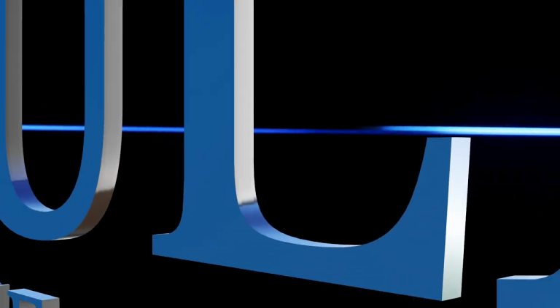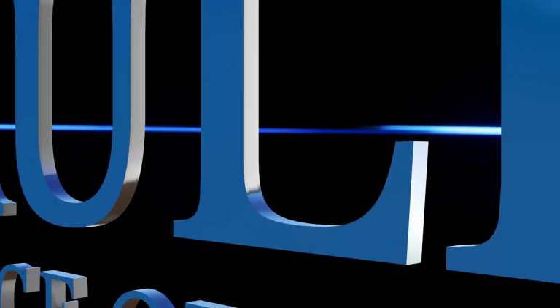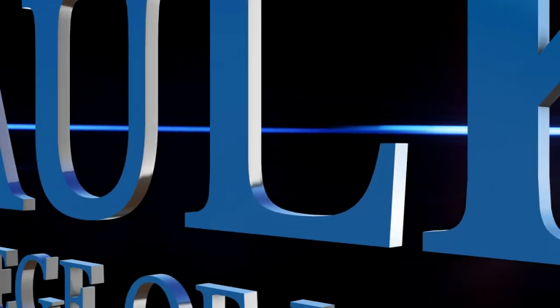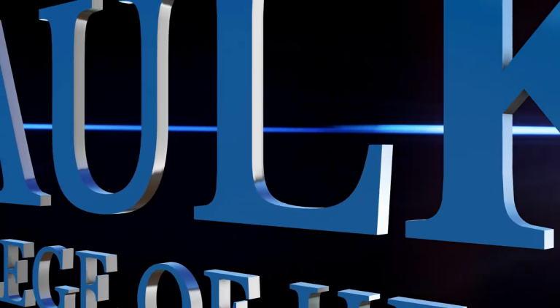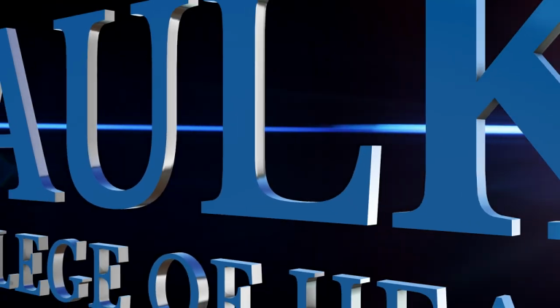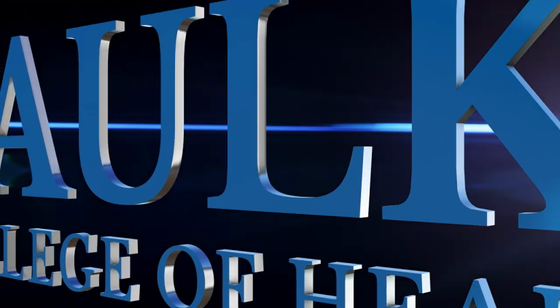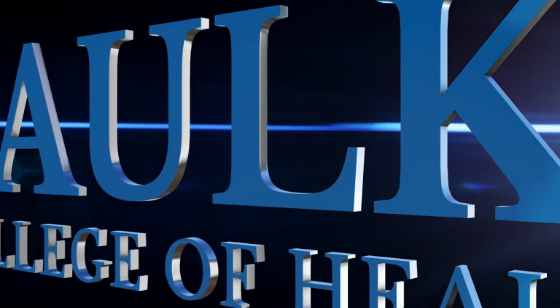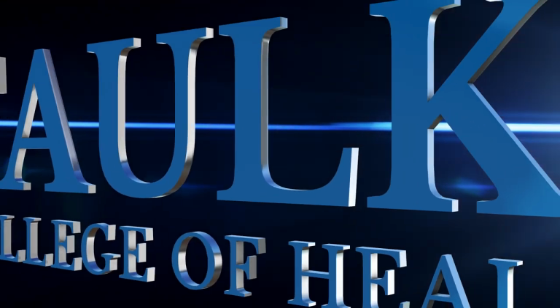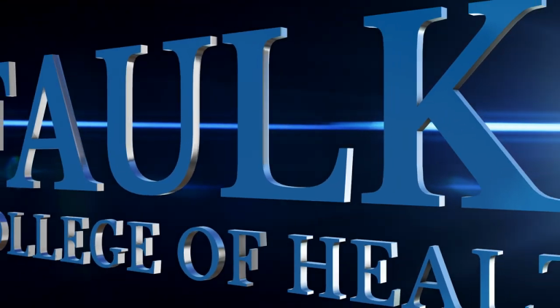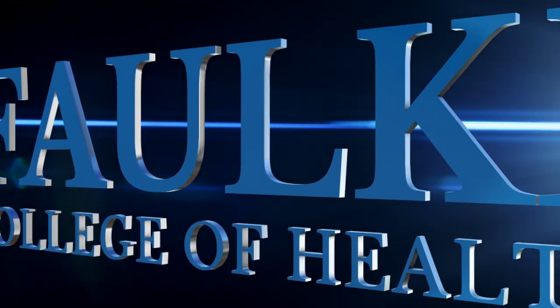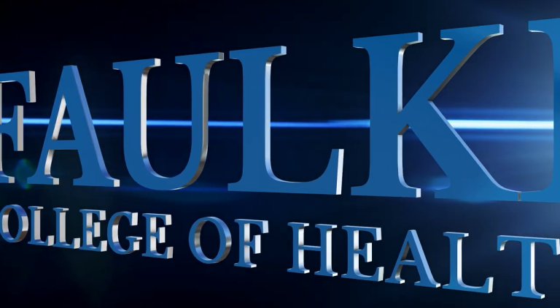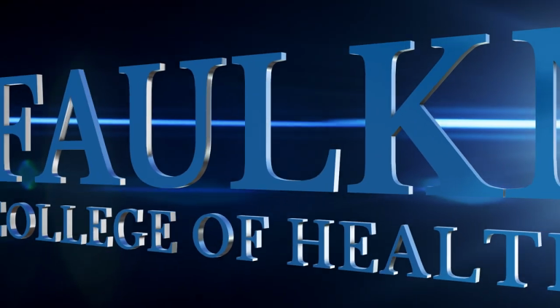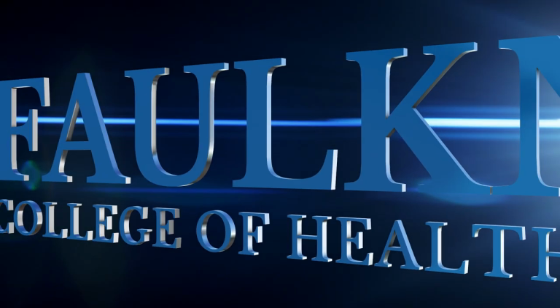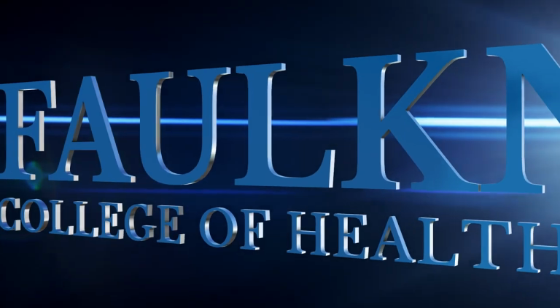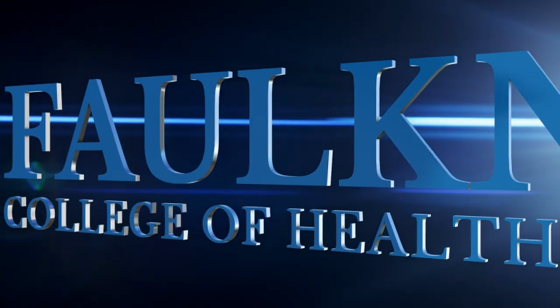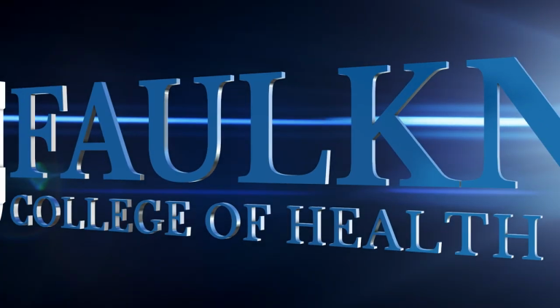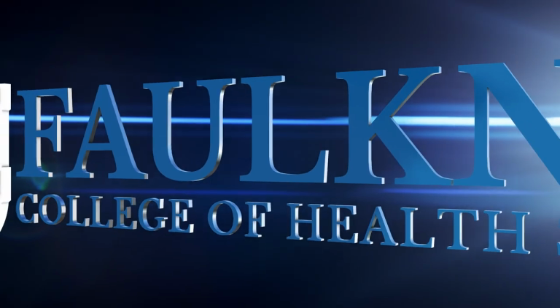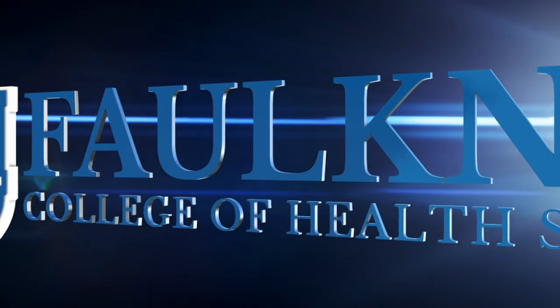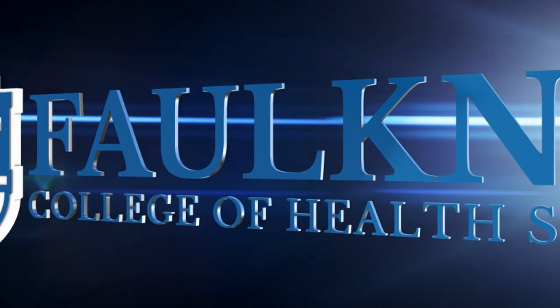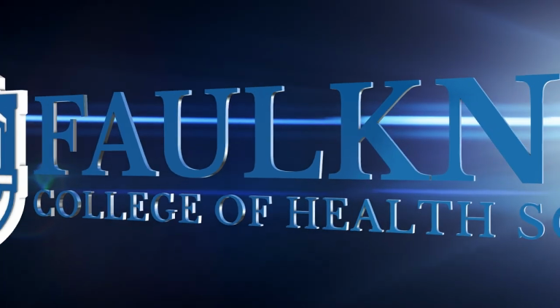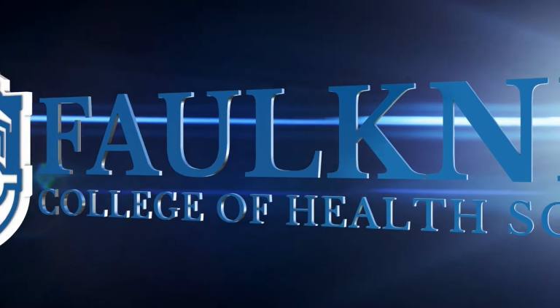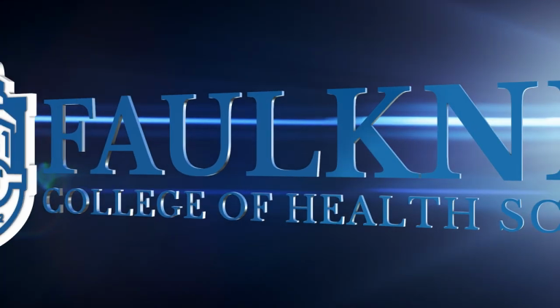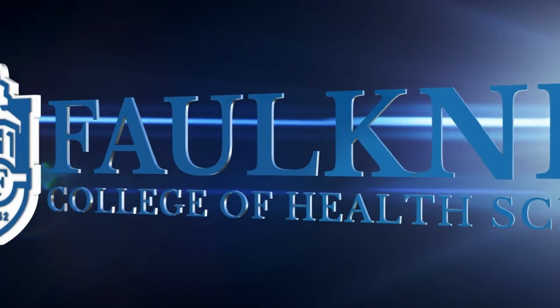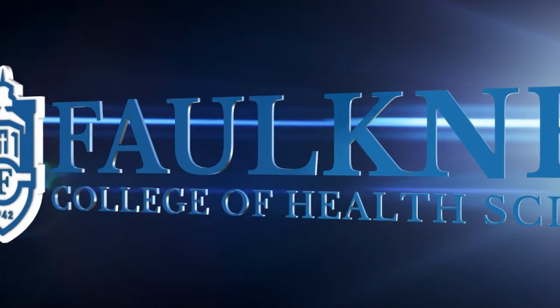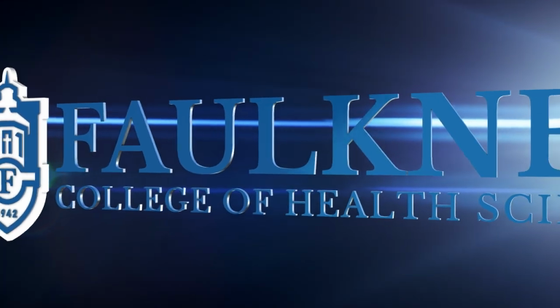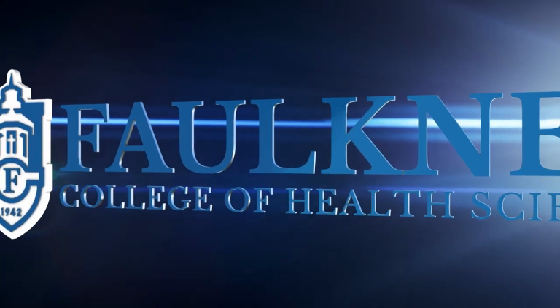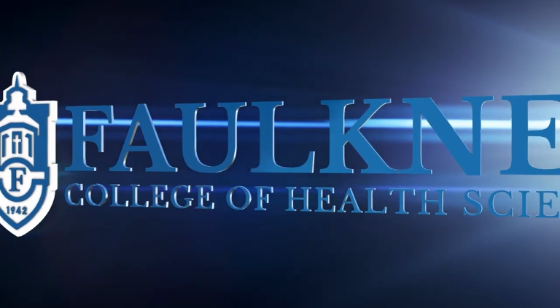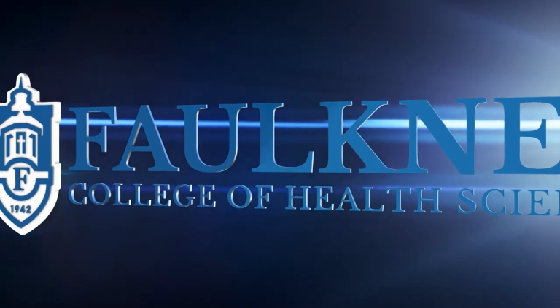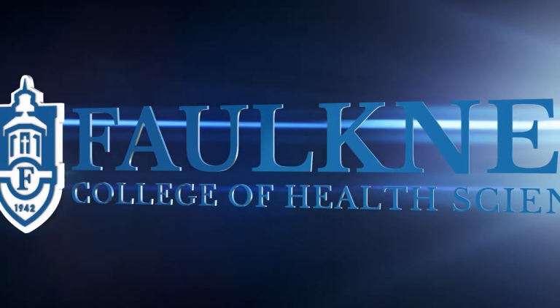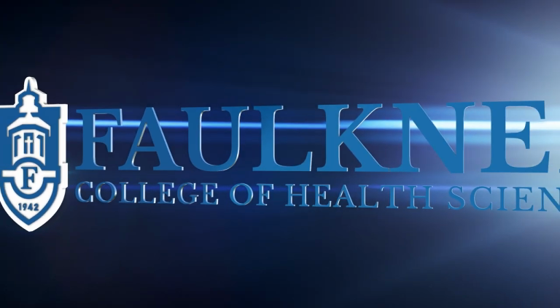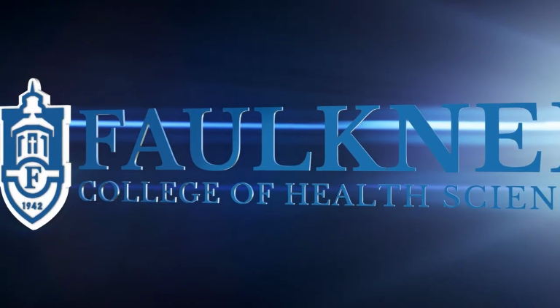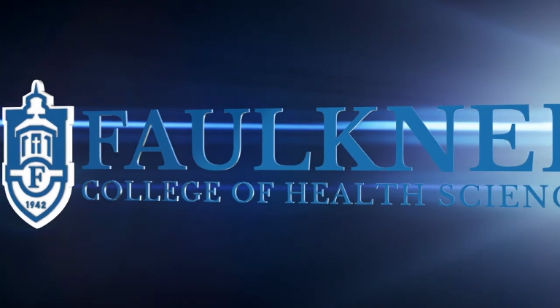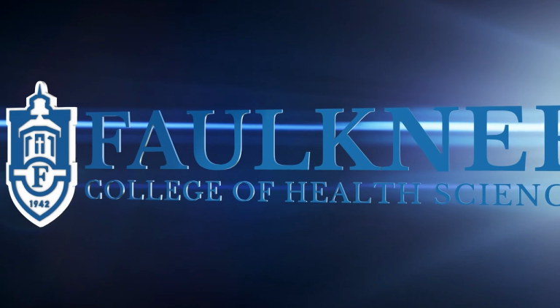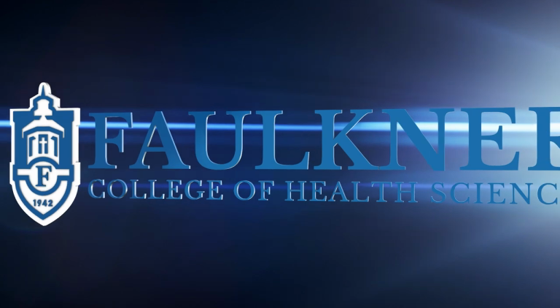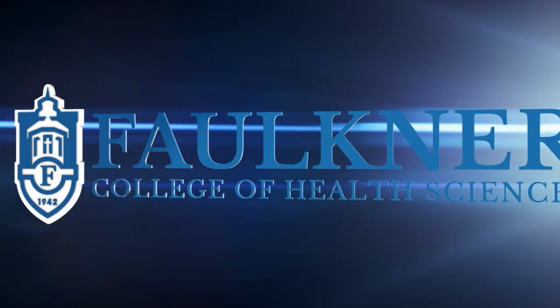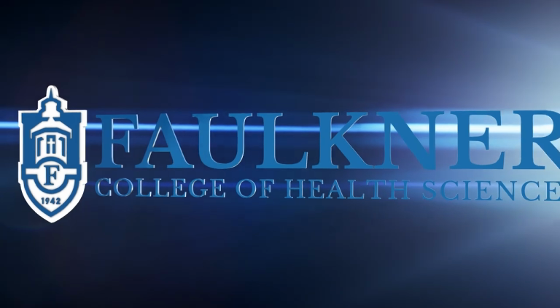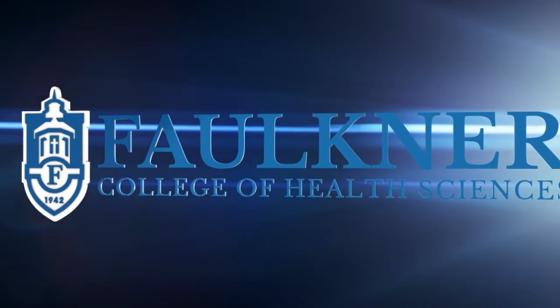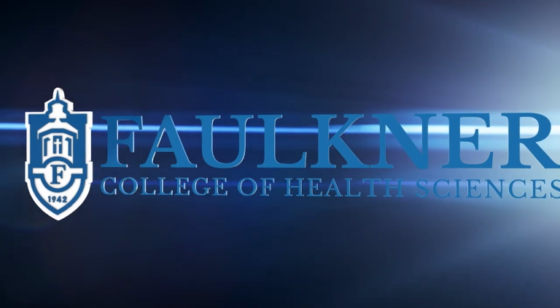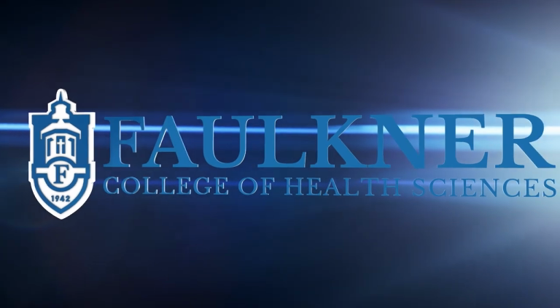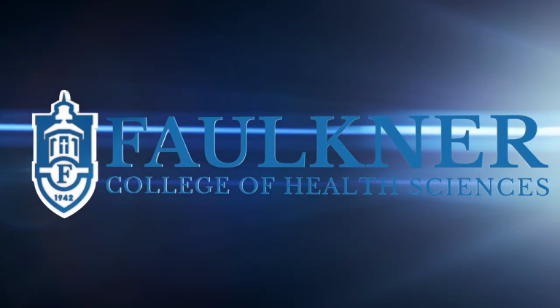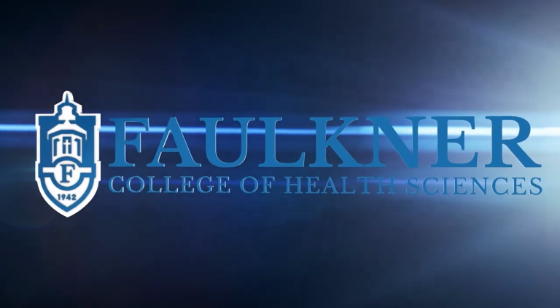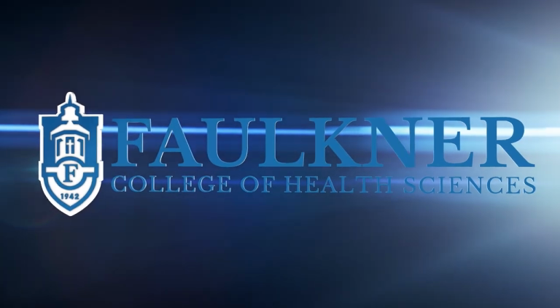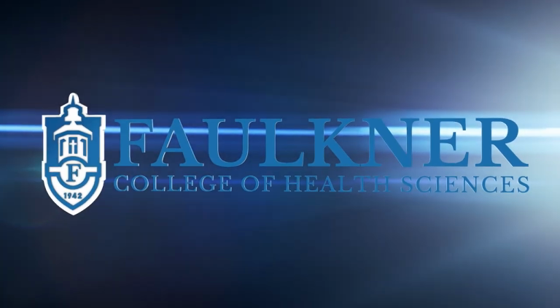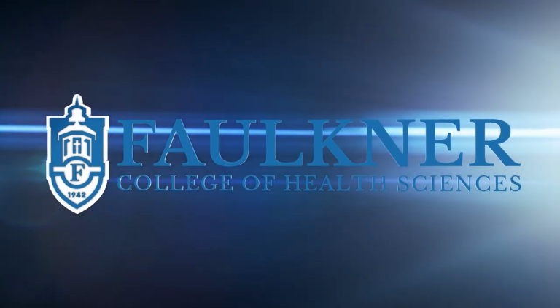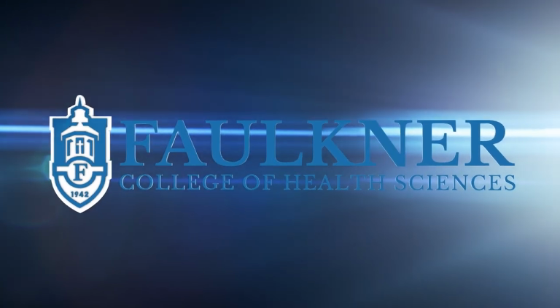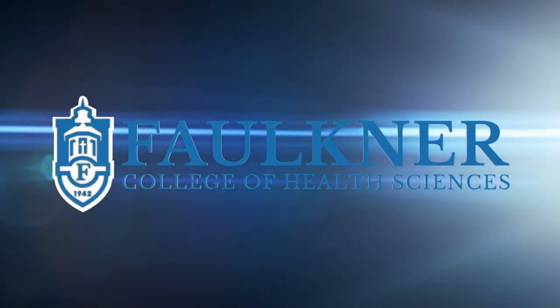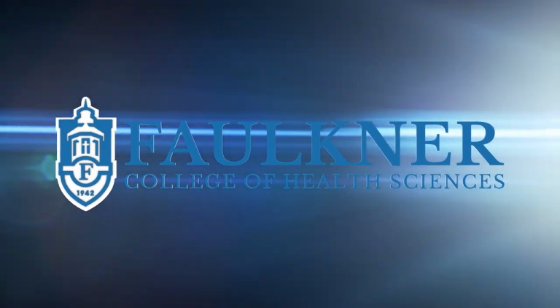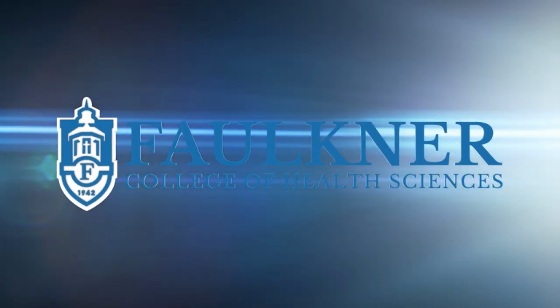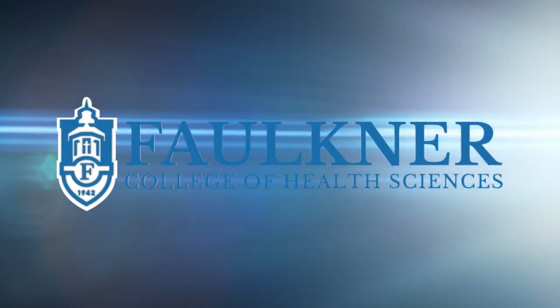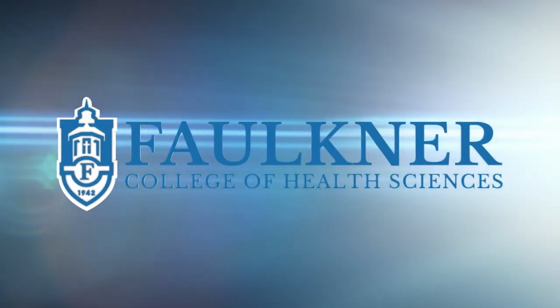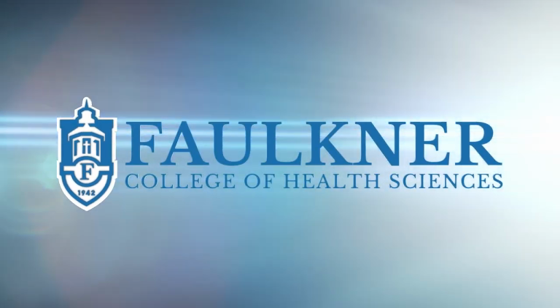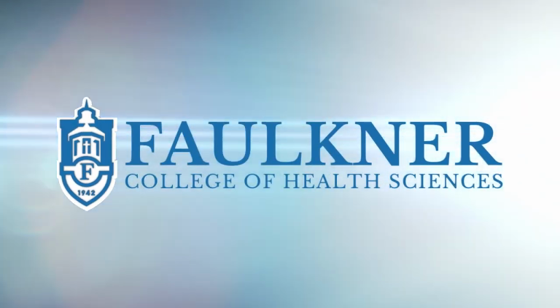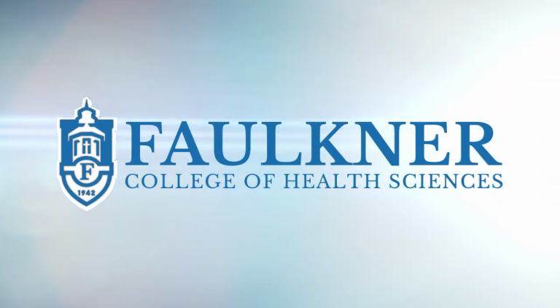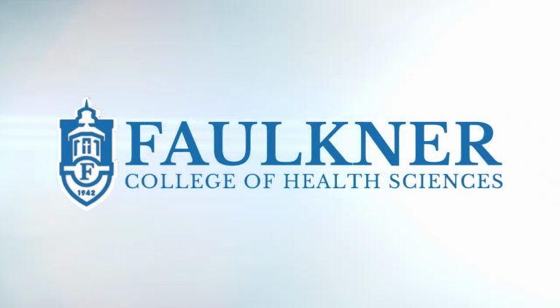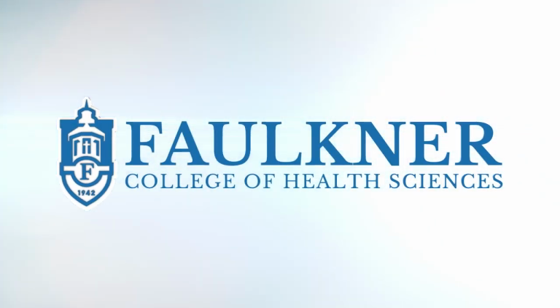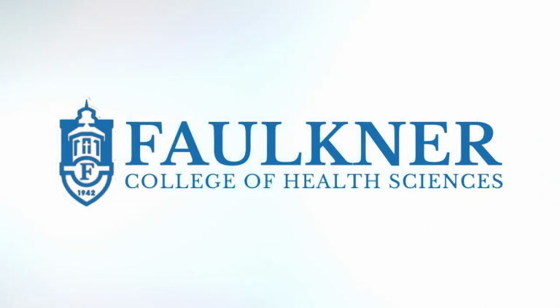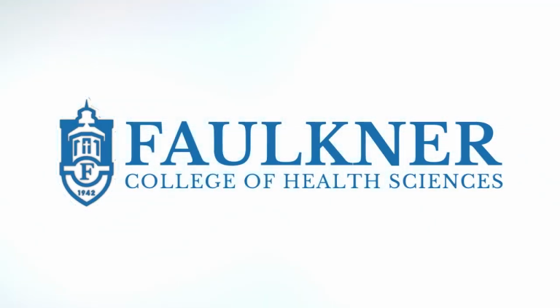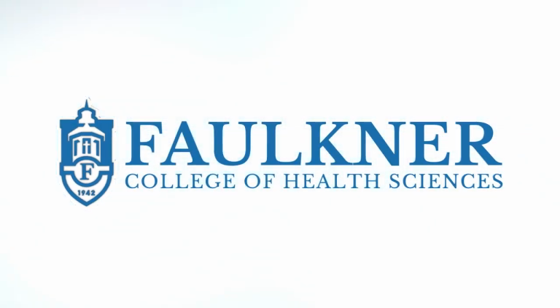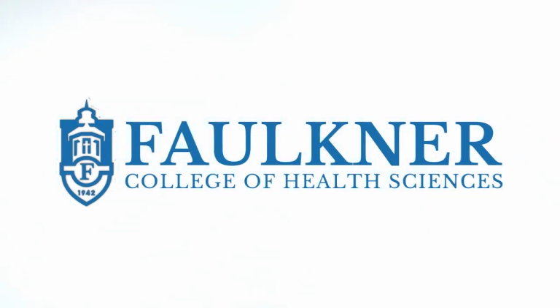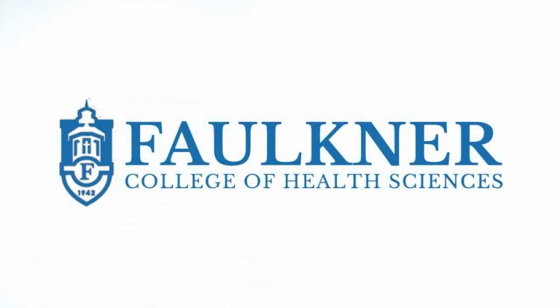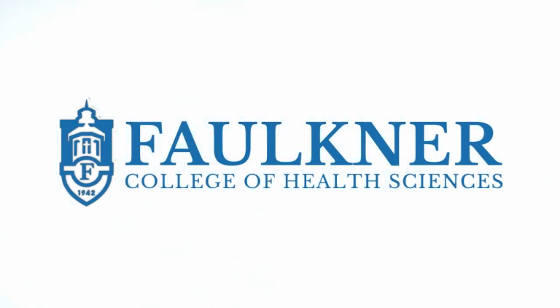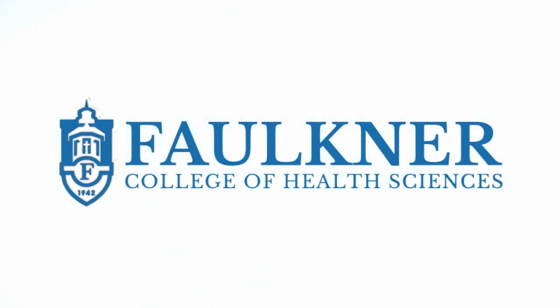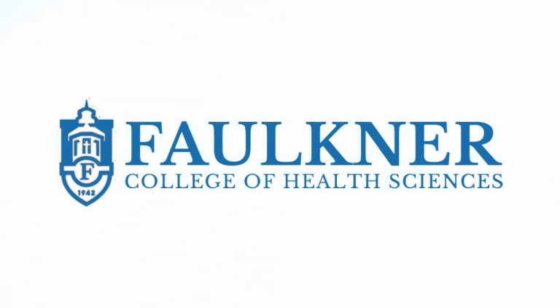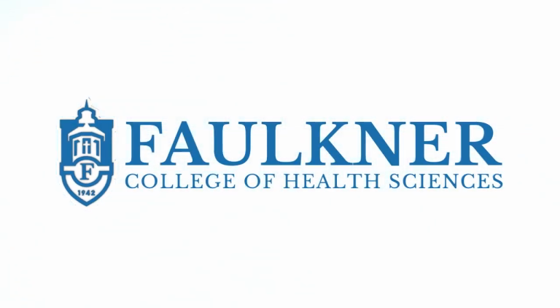Faulkner University's College of Health Sciences is poised to be a premier center for health studies in the Southeast.